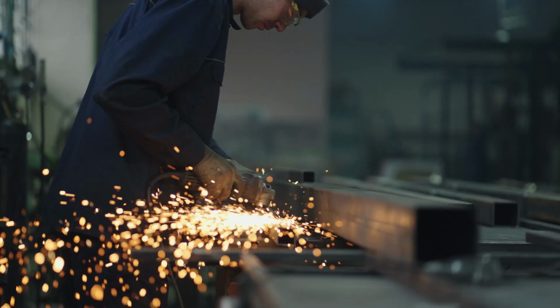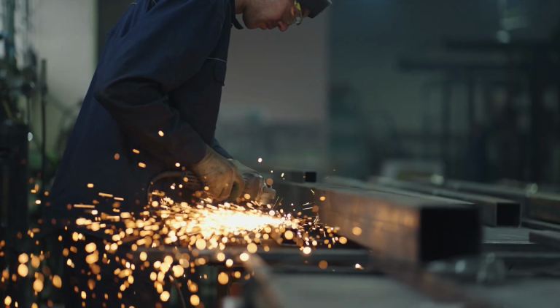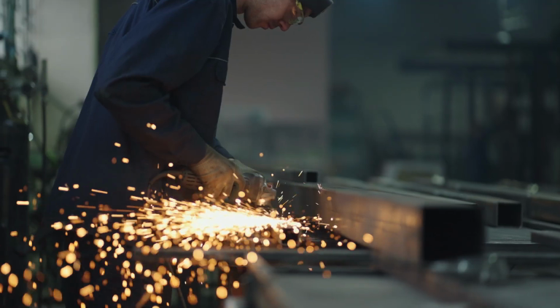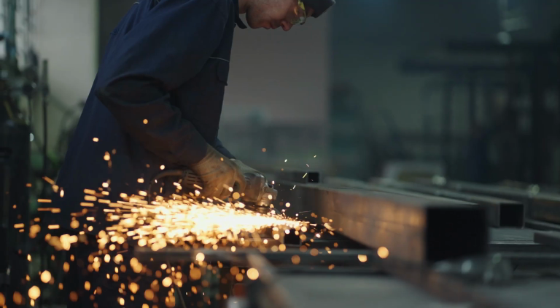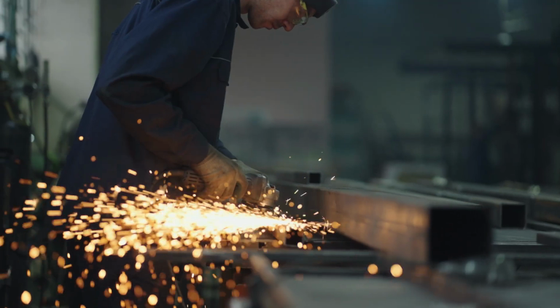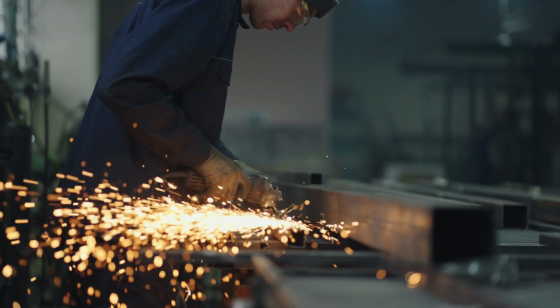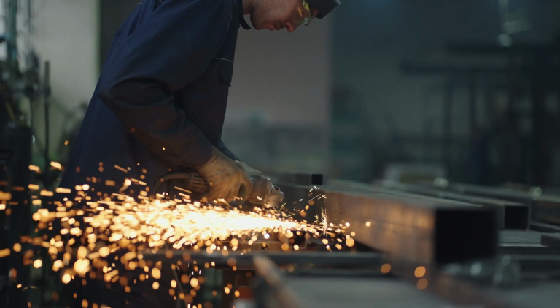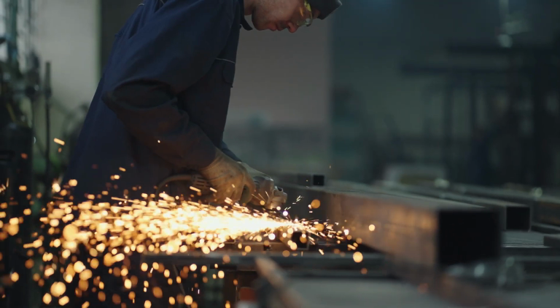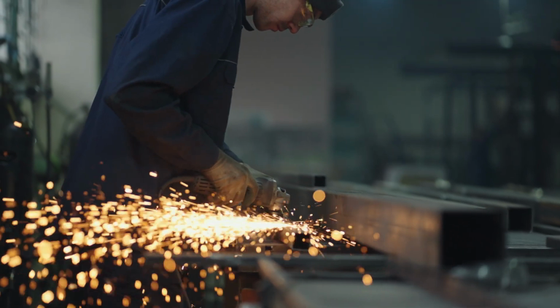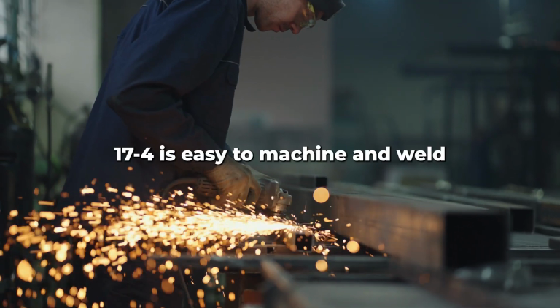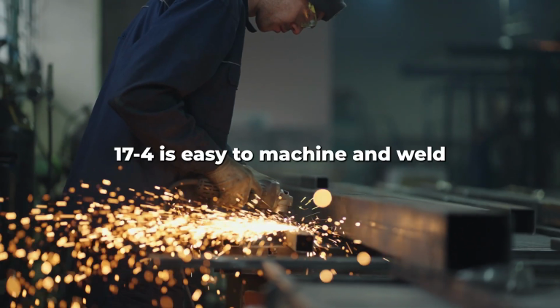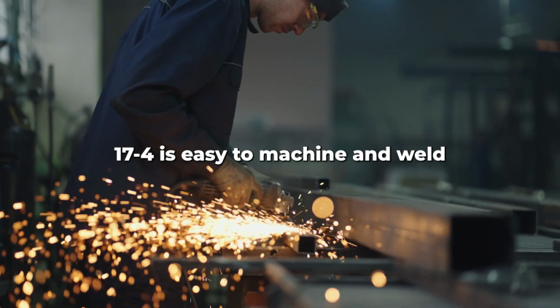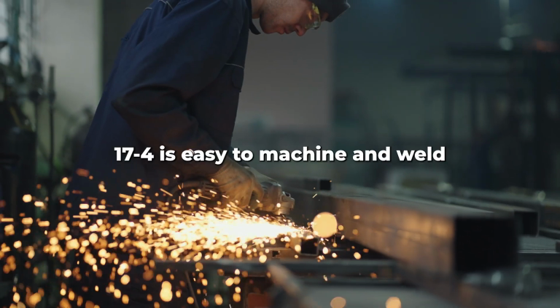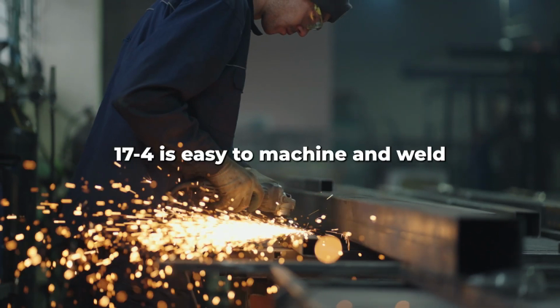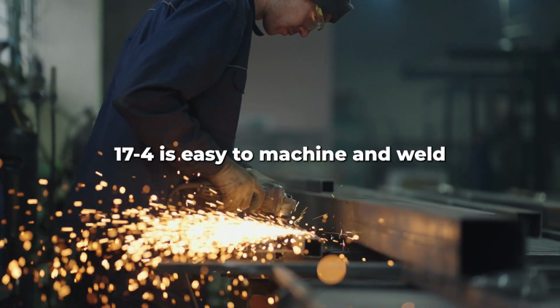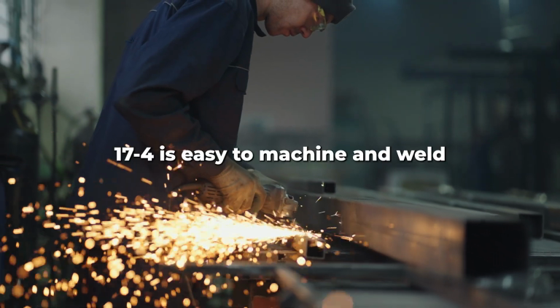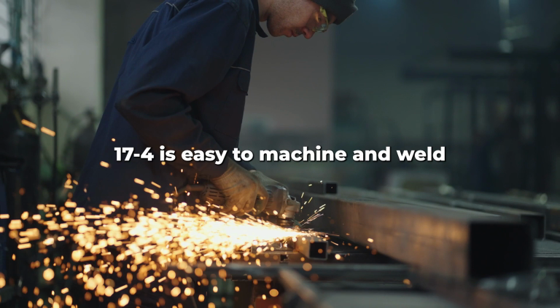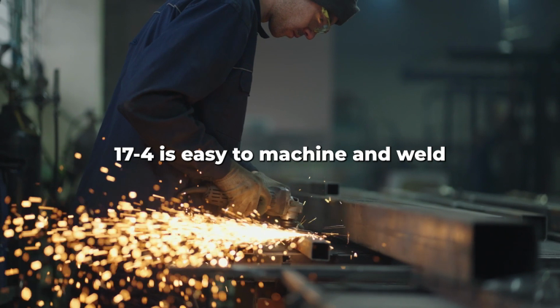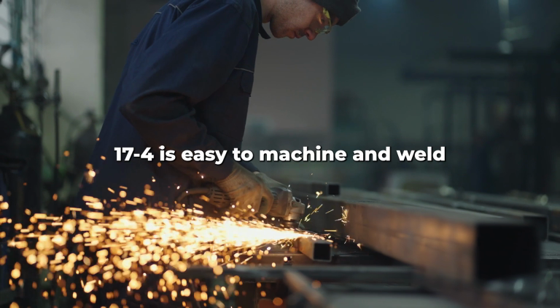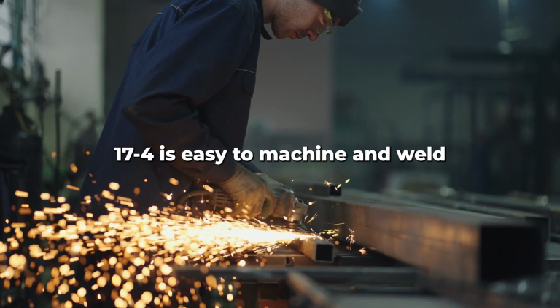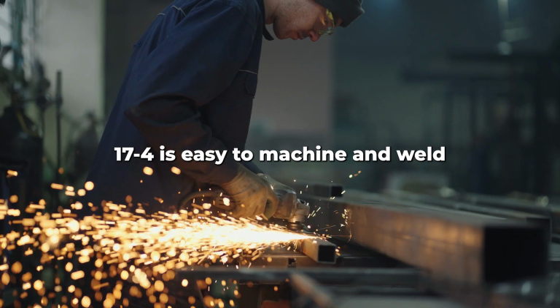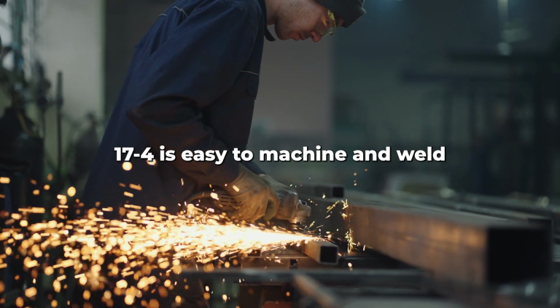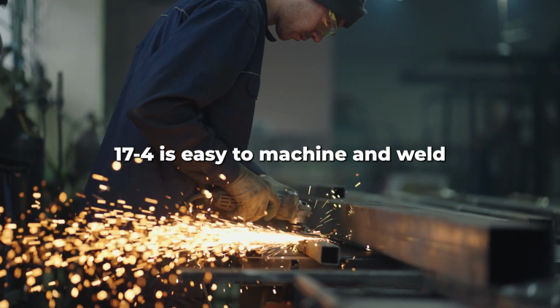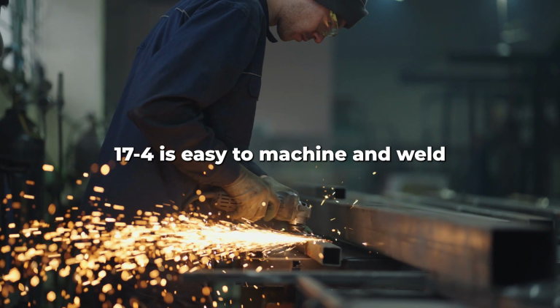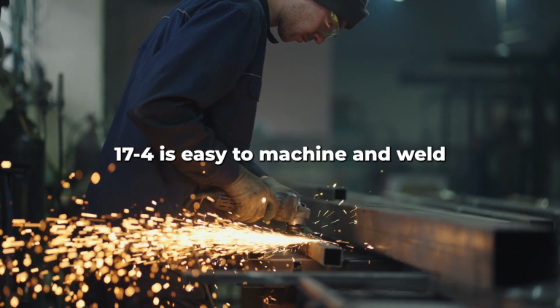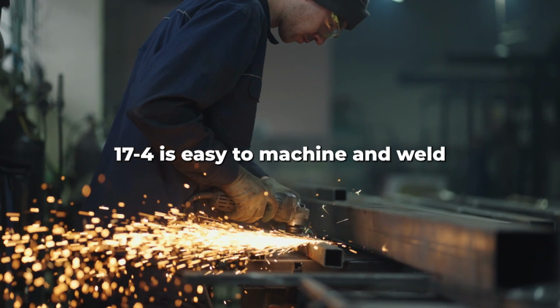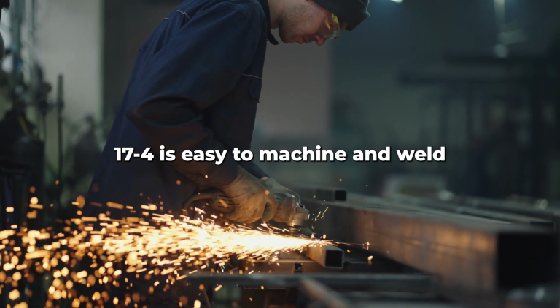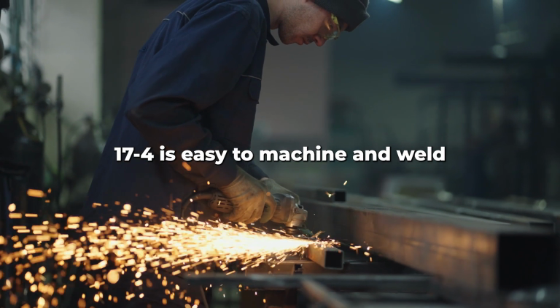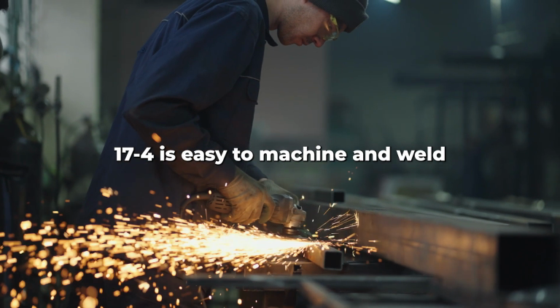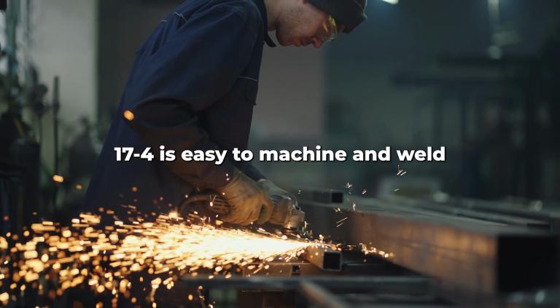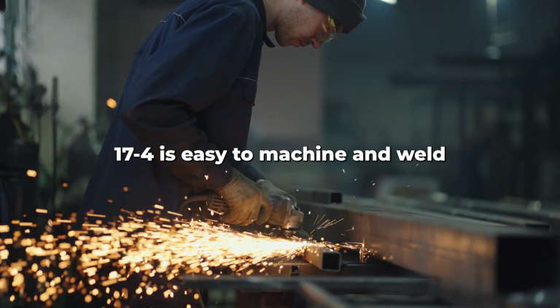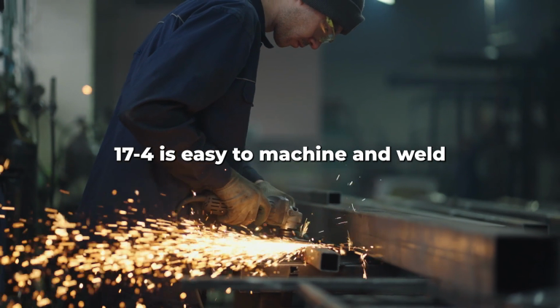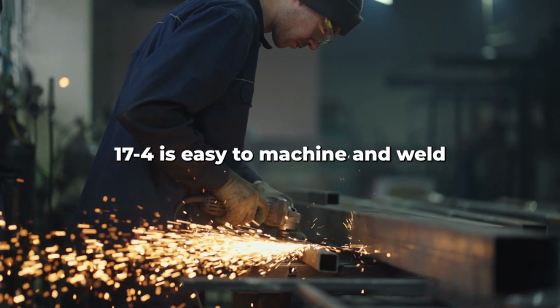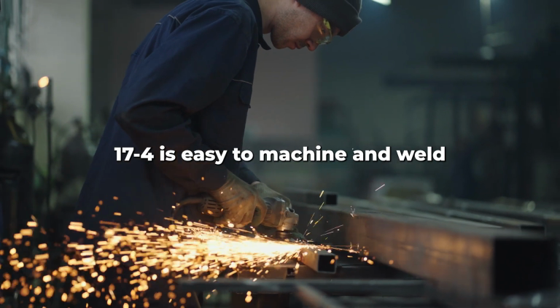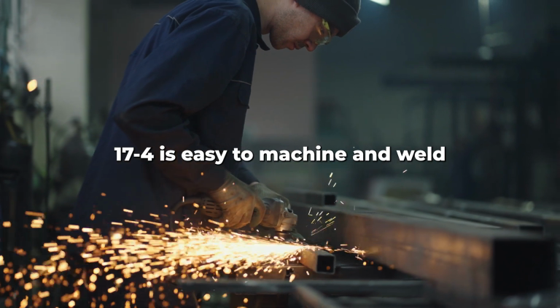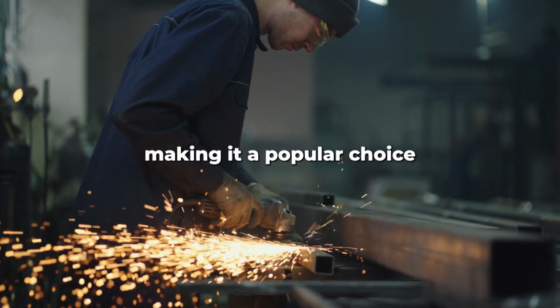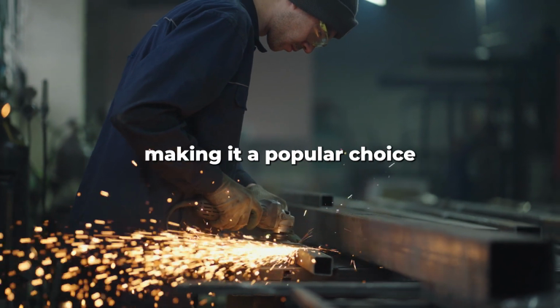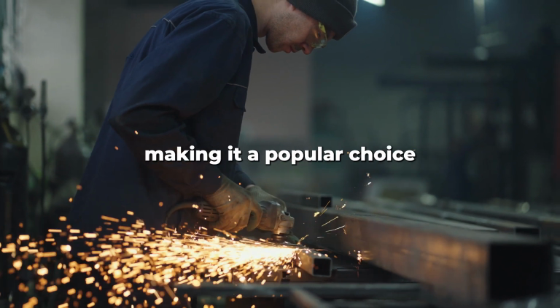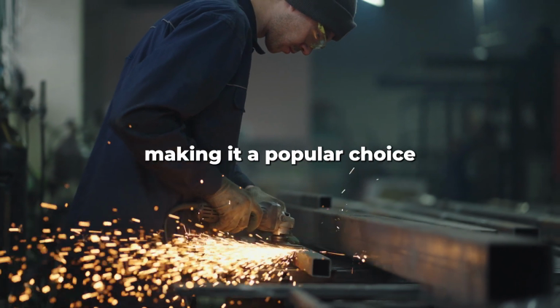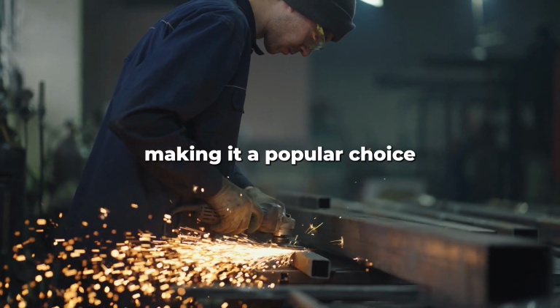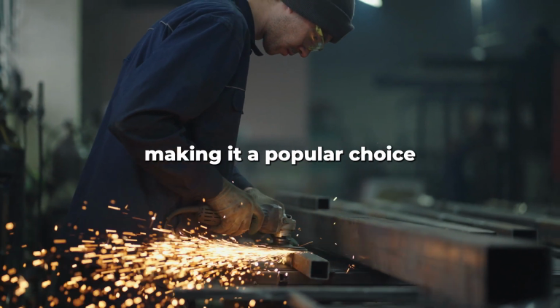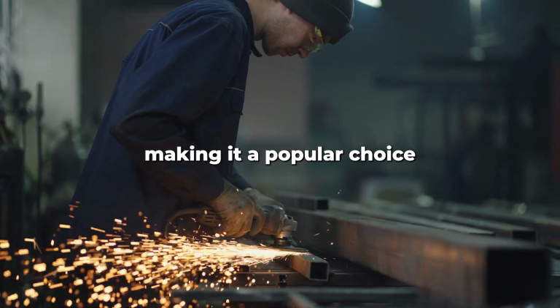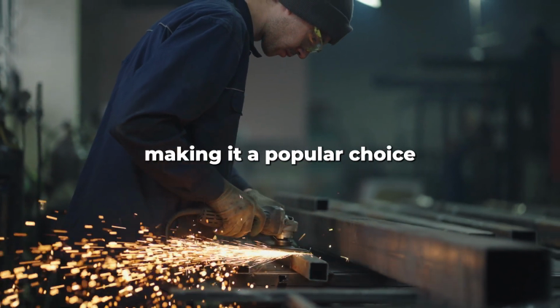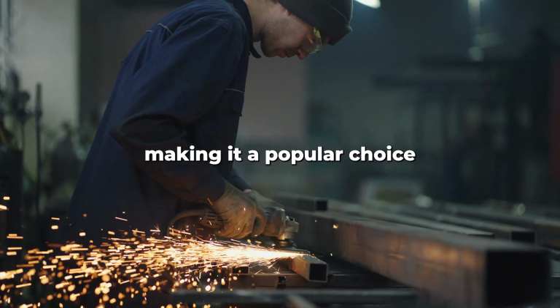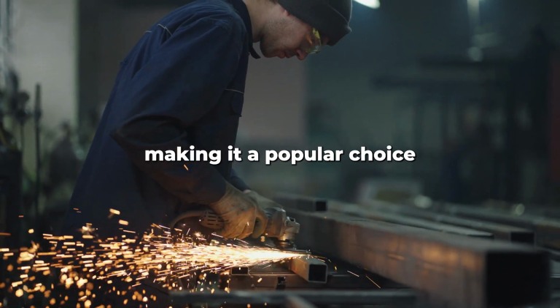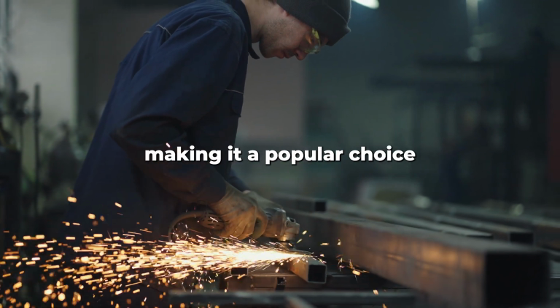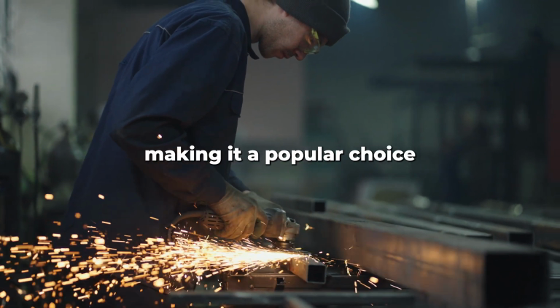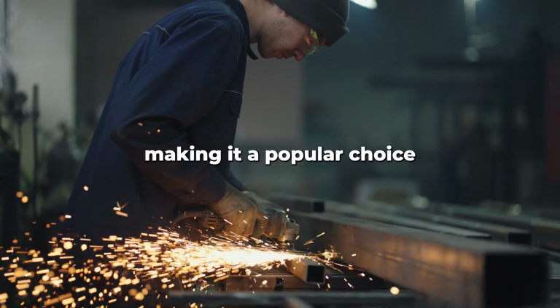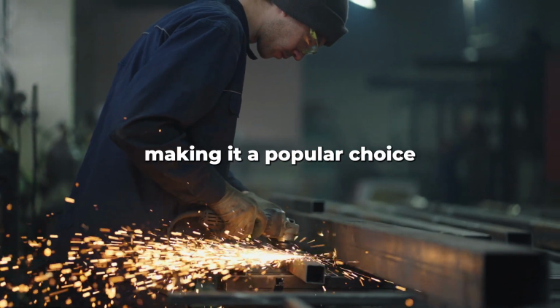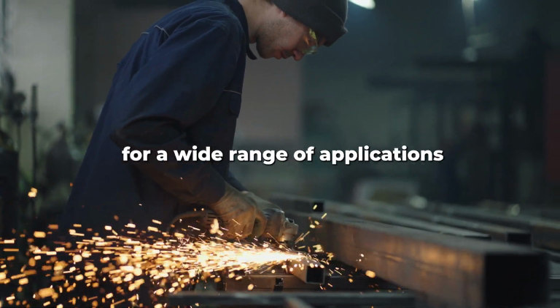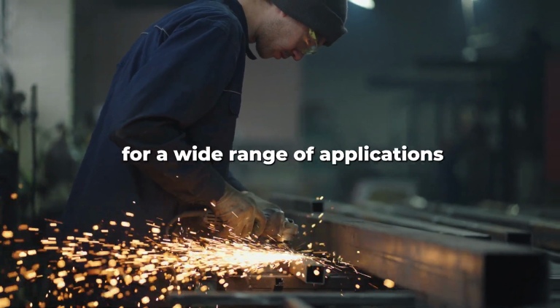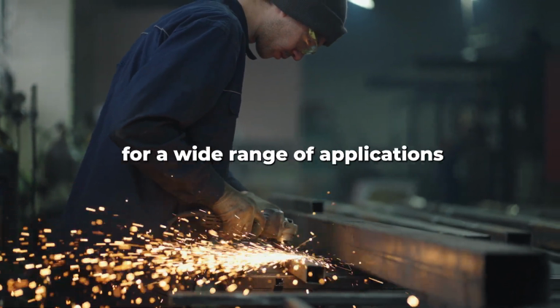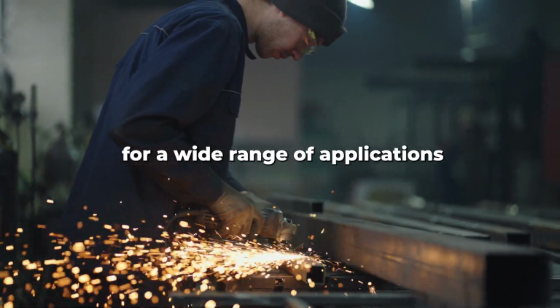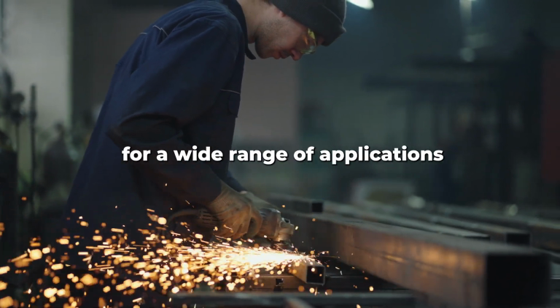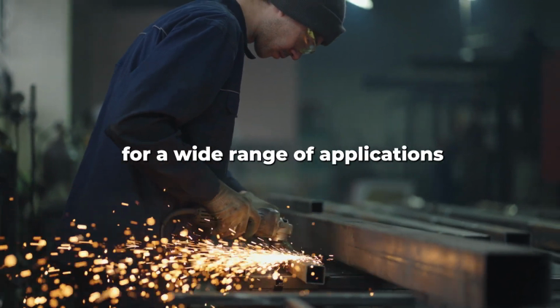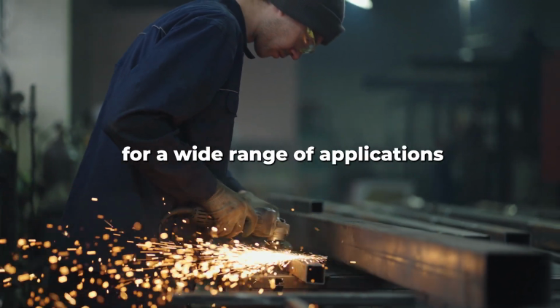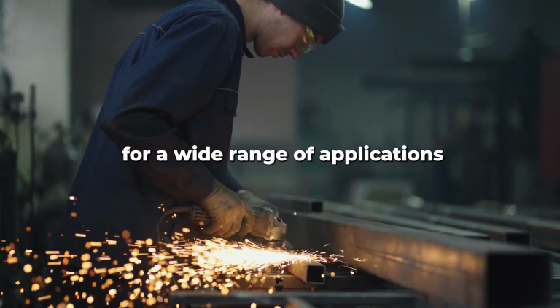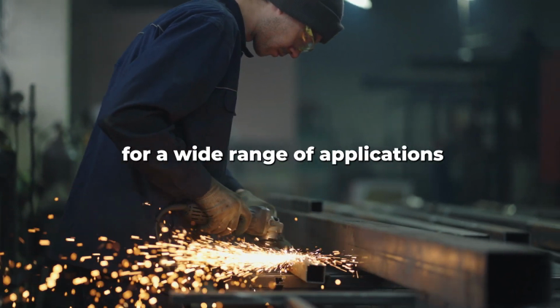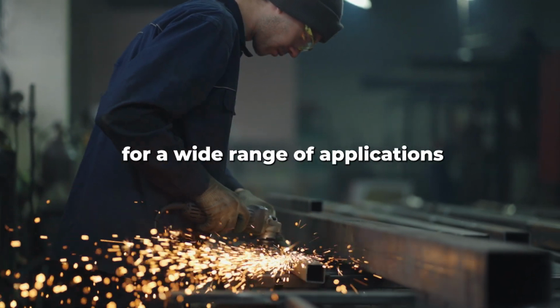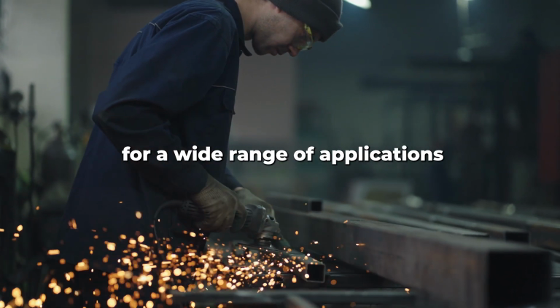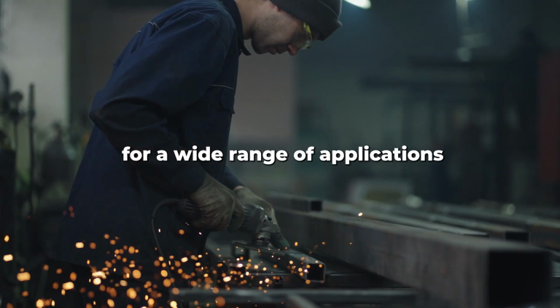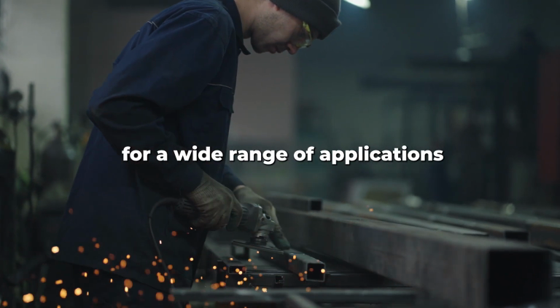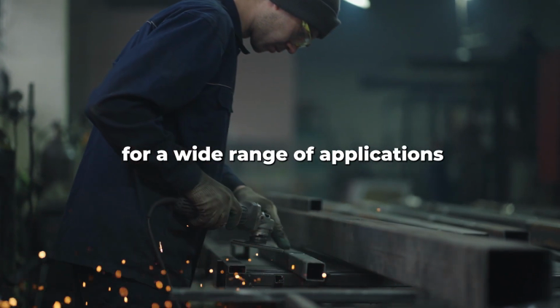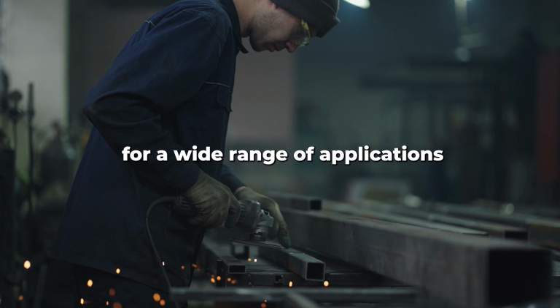Furthermore, 17-4 is easy to machine and weld, making it a popular choice for a wide range of applications.